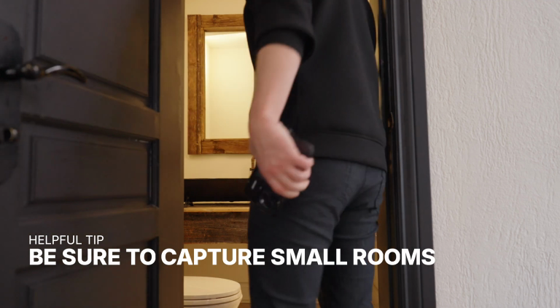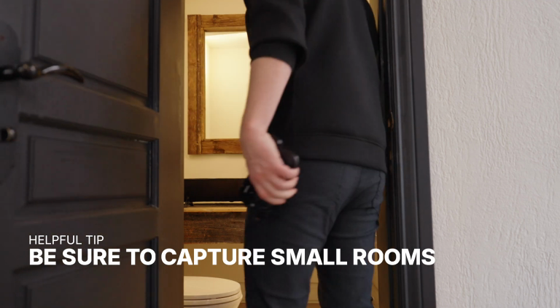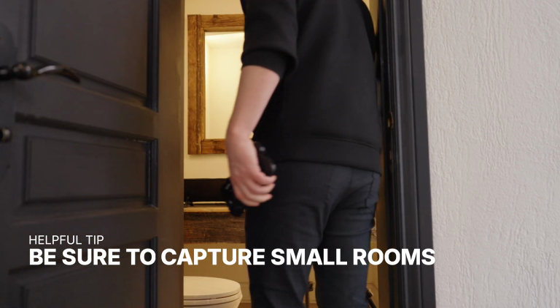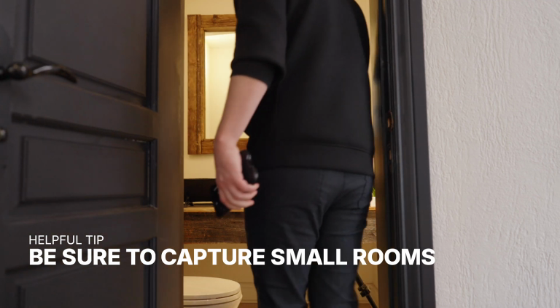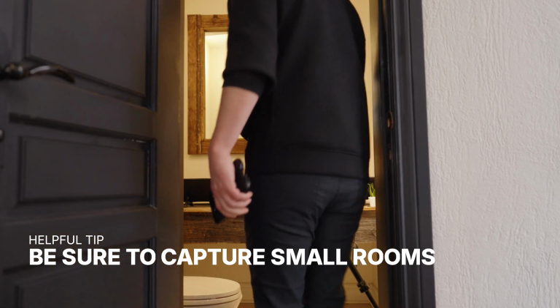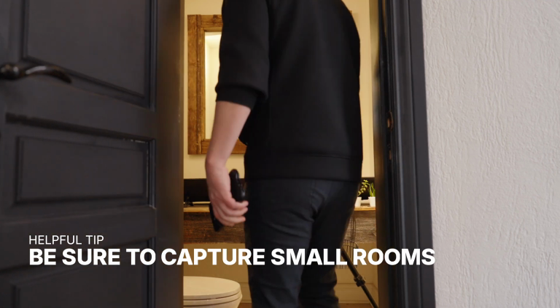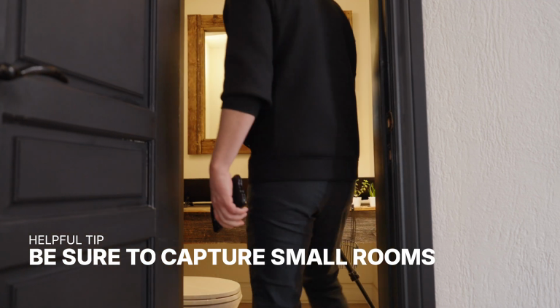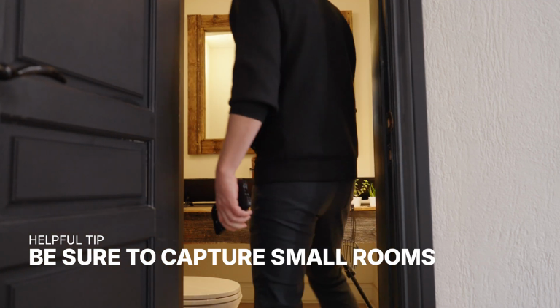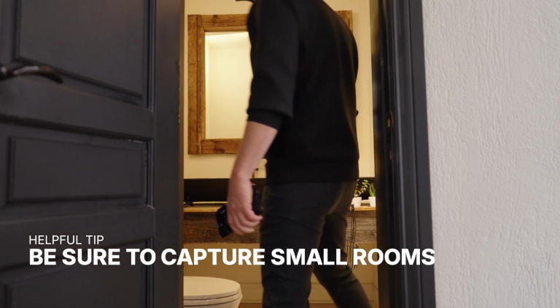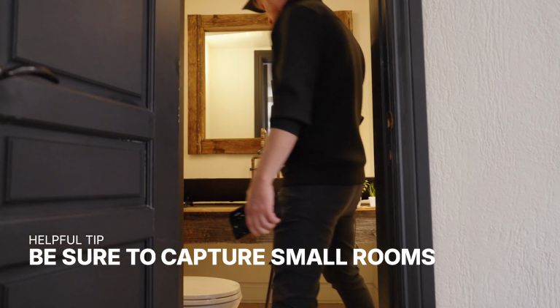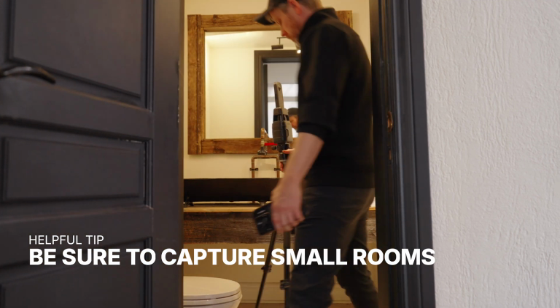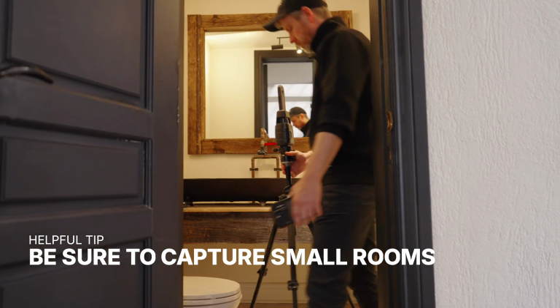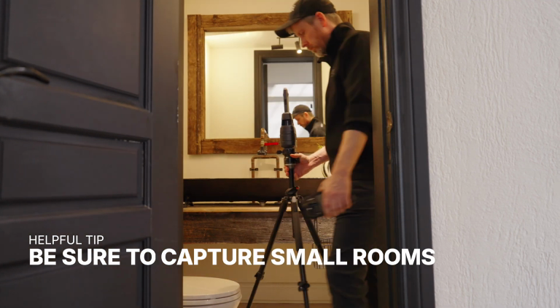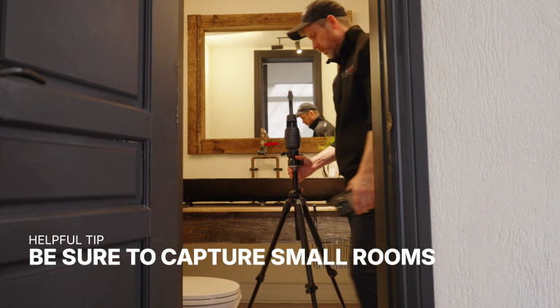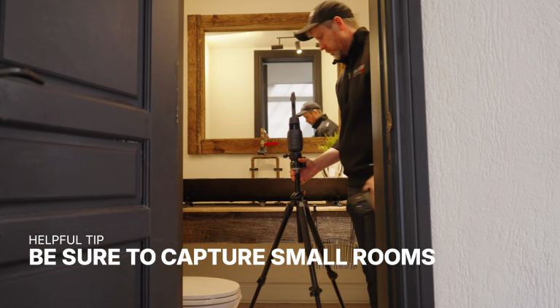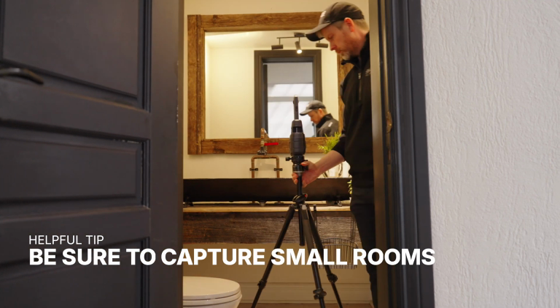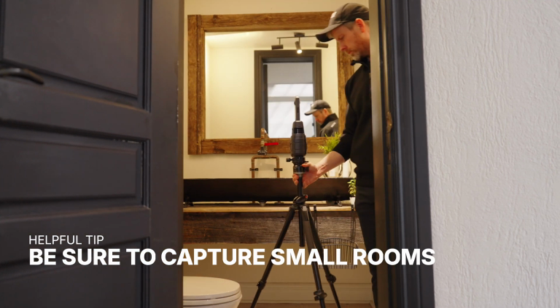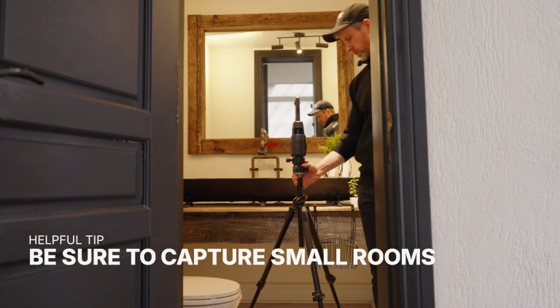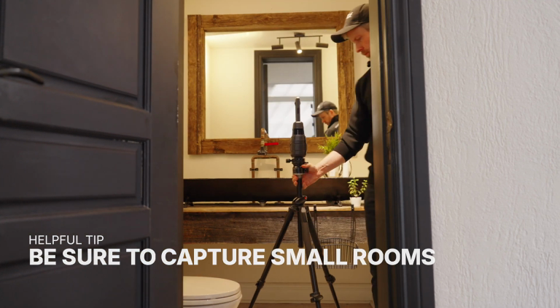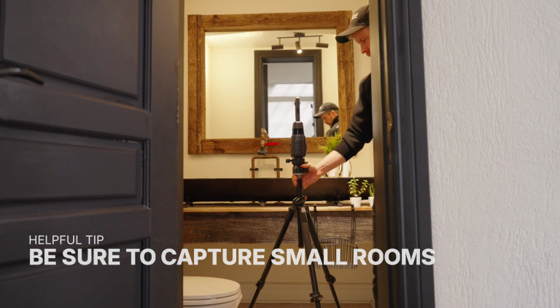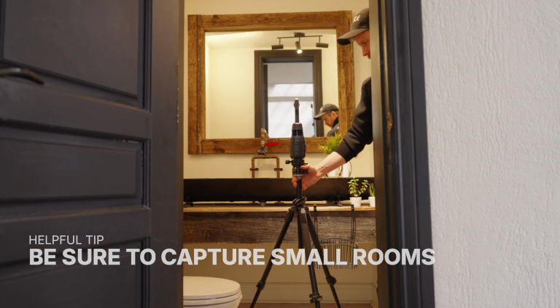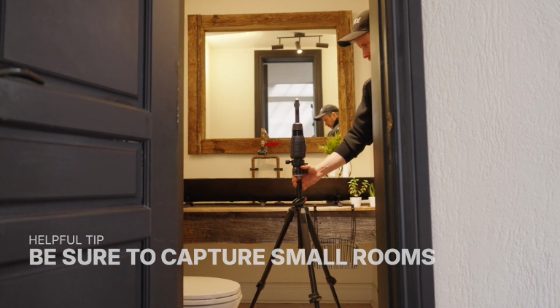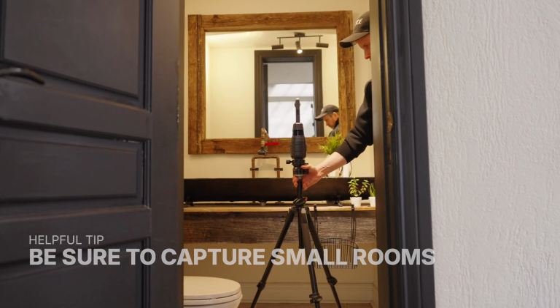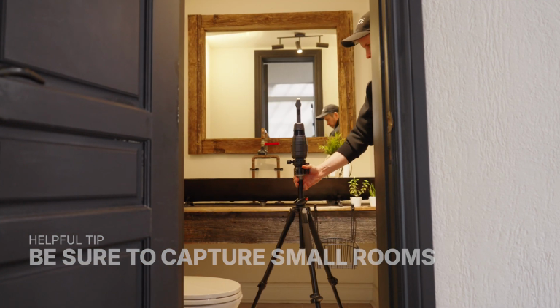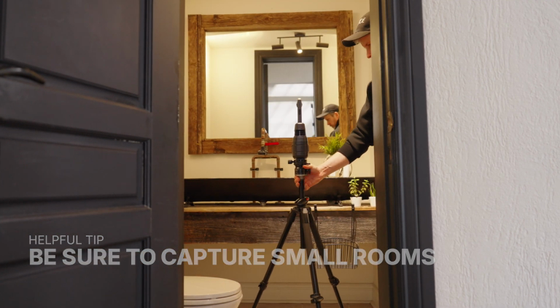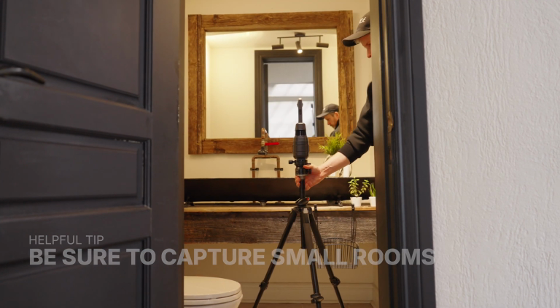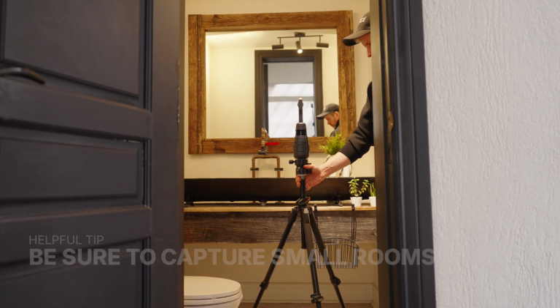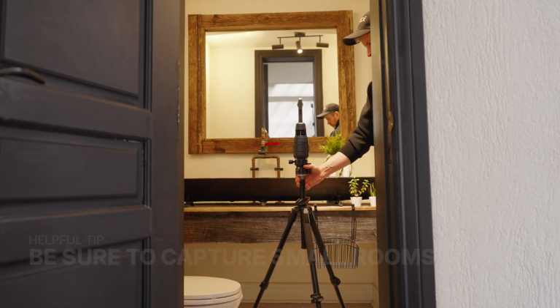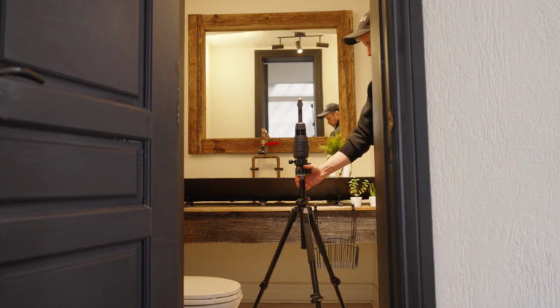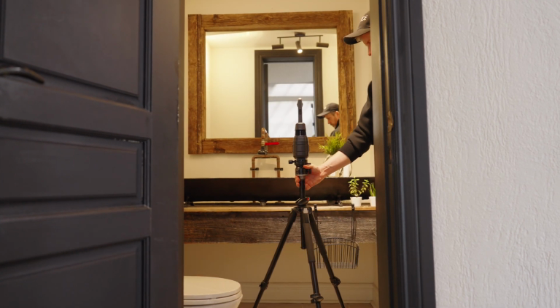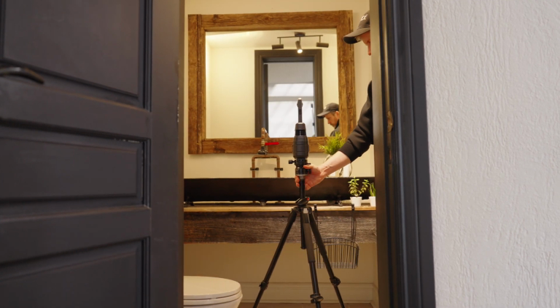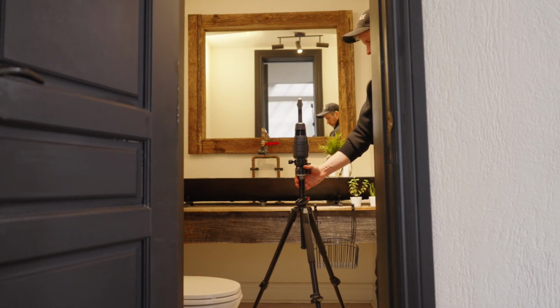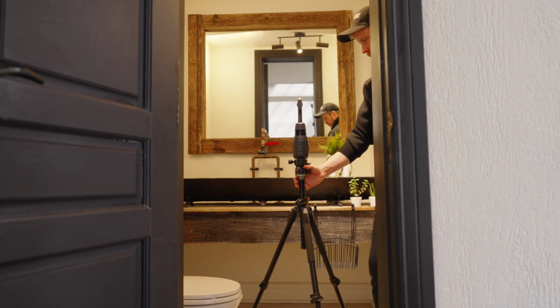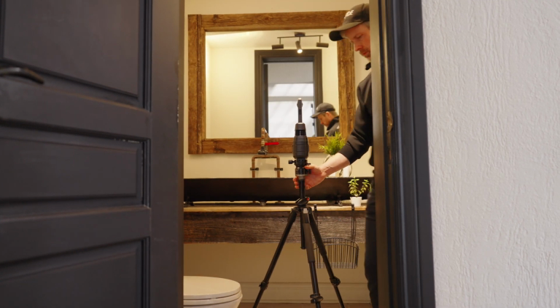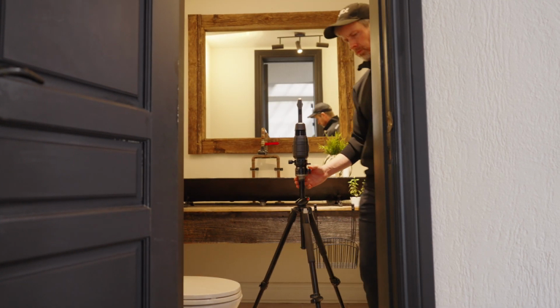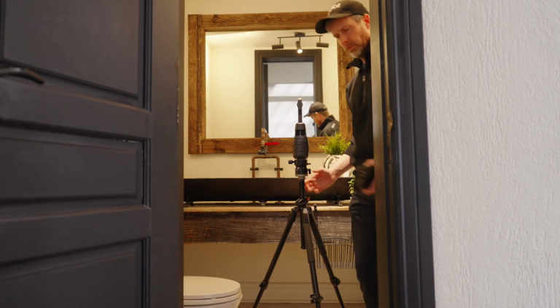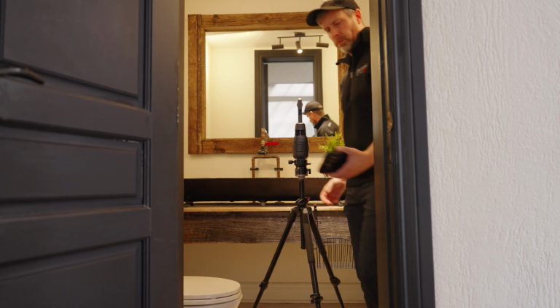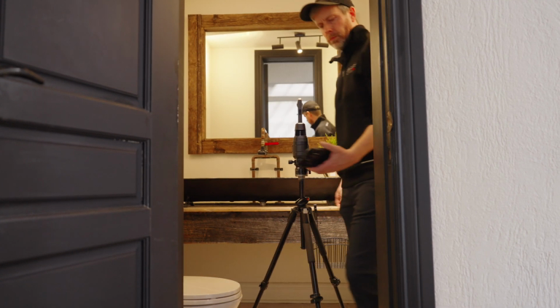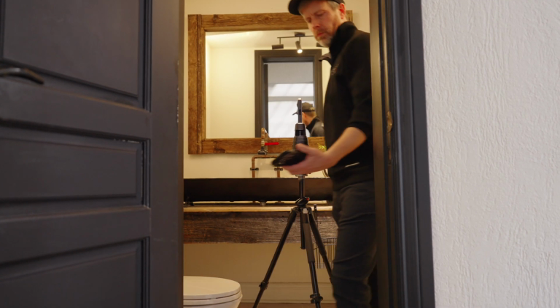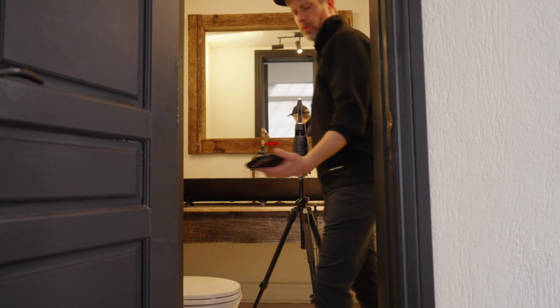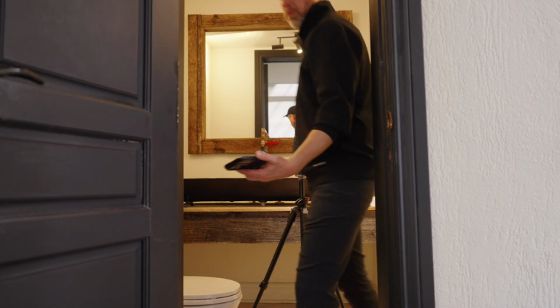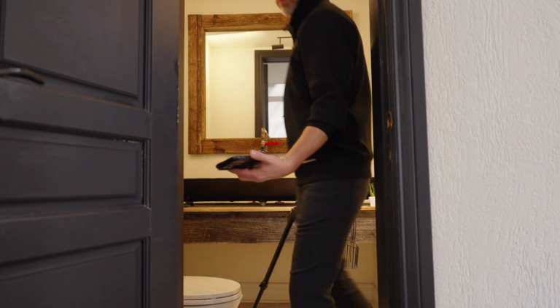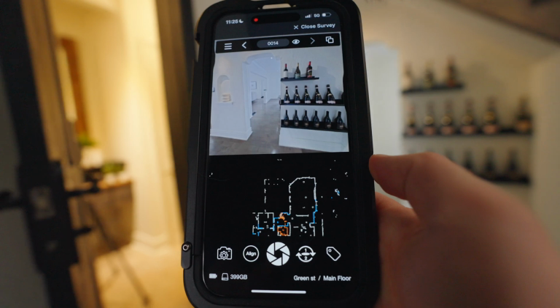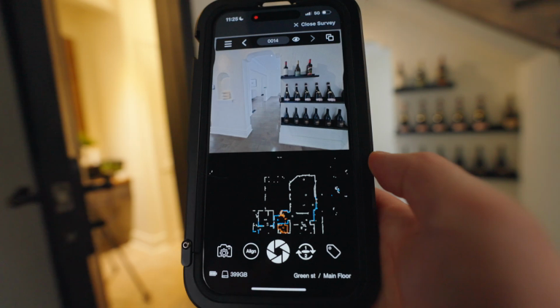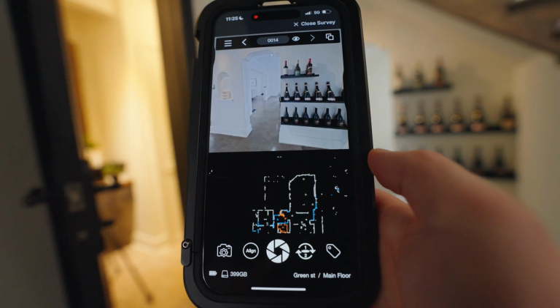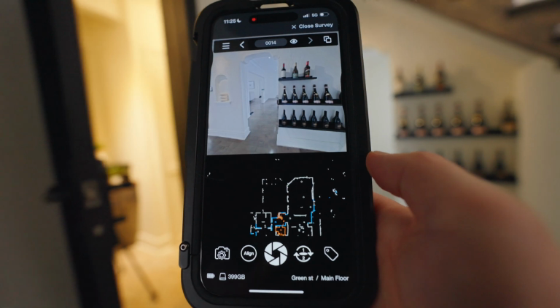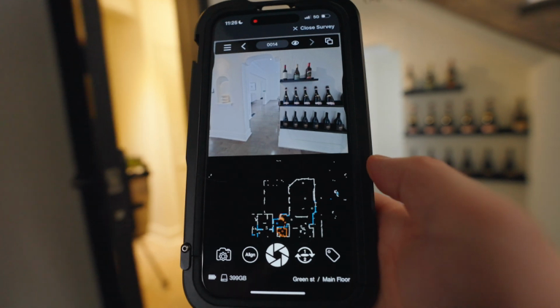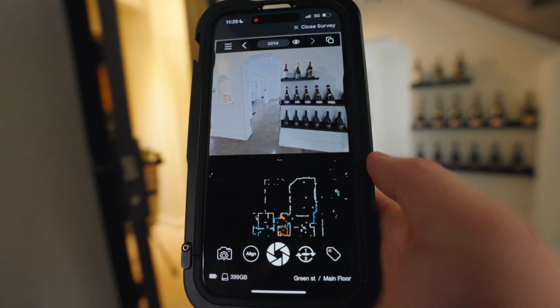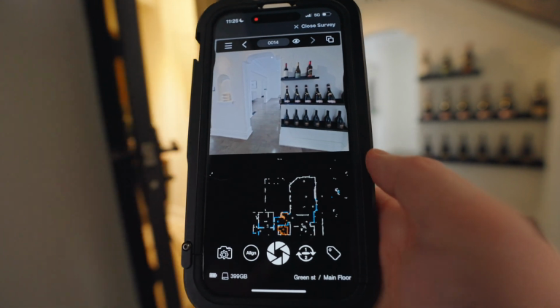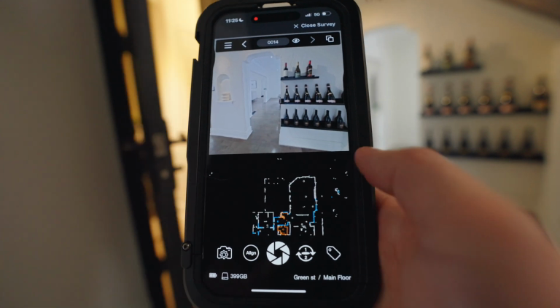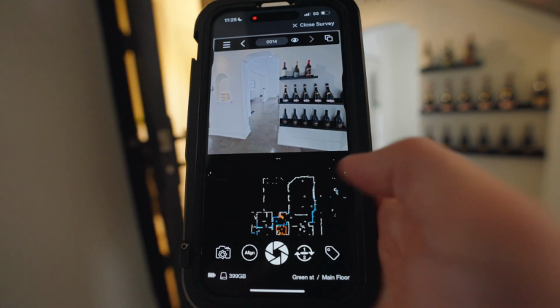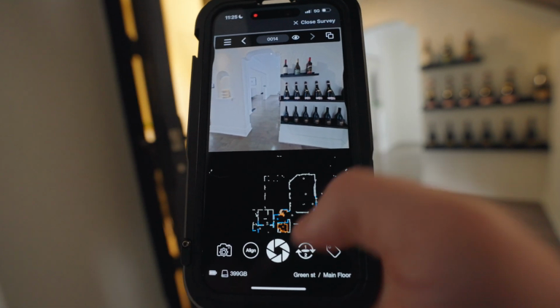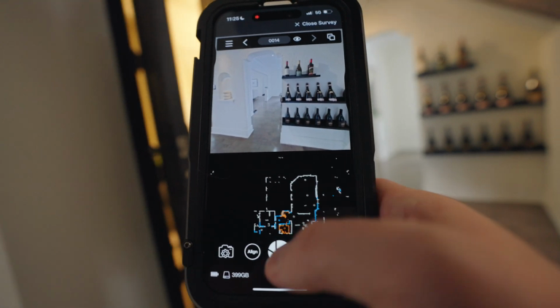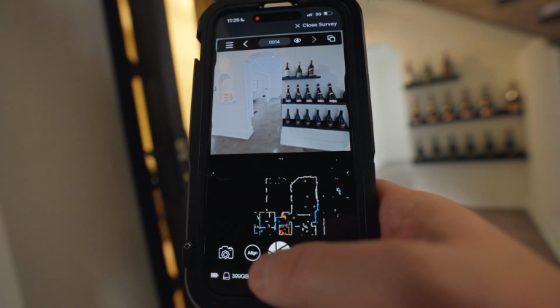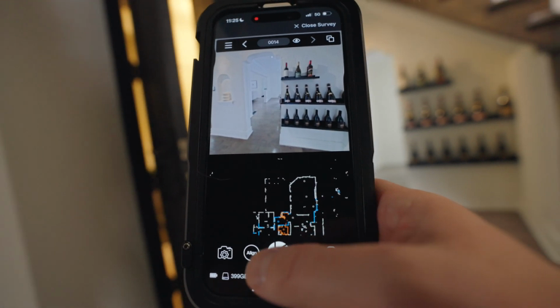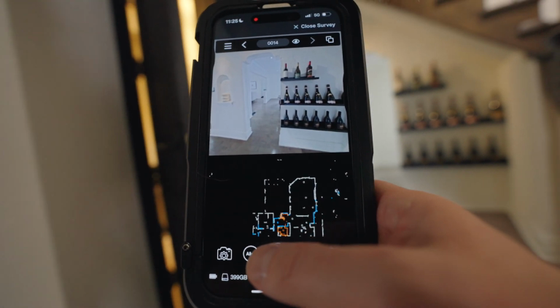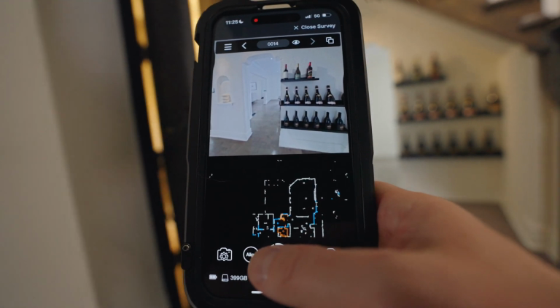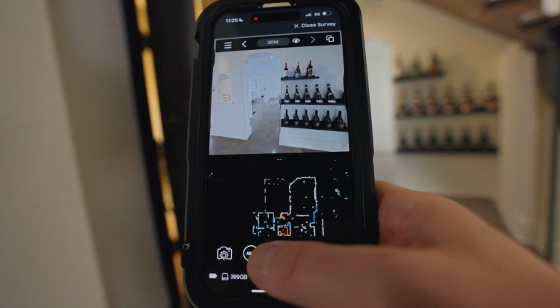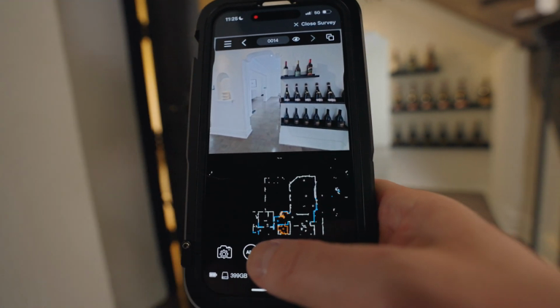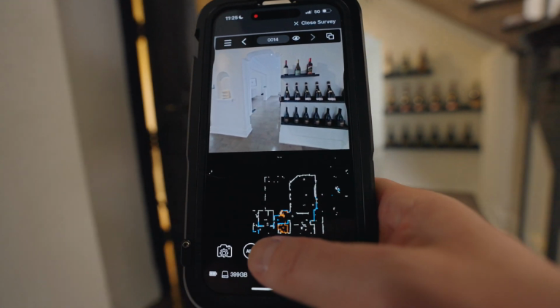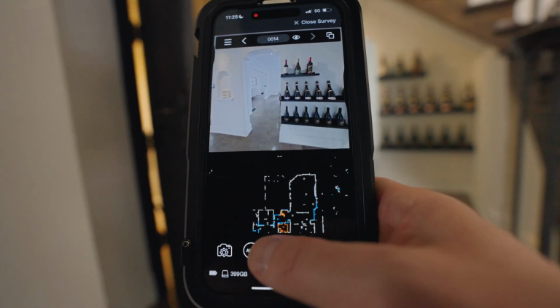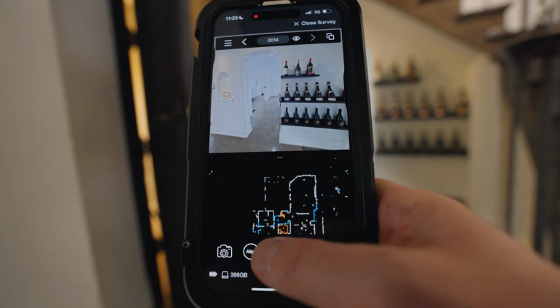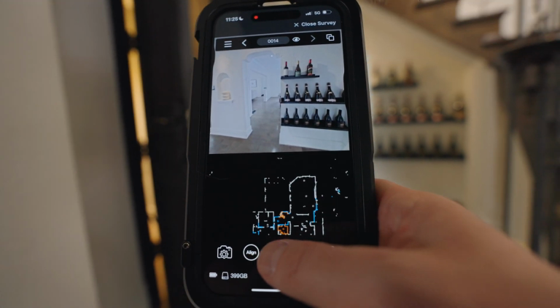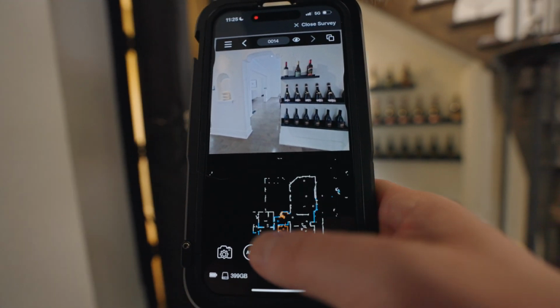Even small spaces need to be scanned. Powder rooms are a great example because although they're not large, they are very important to understanding a property.